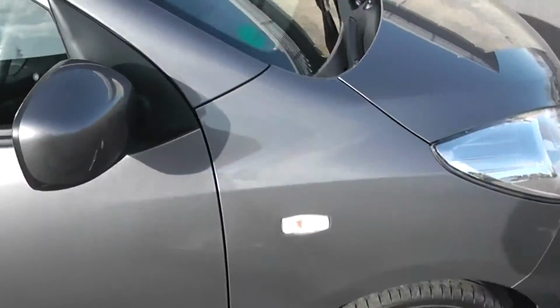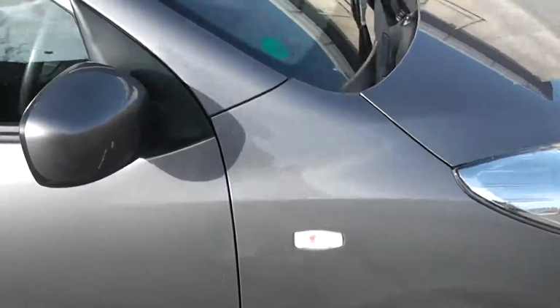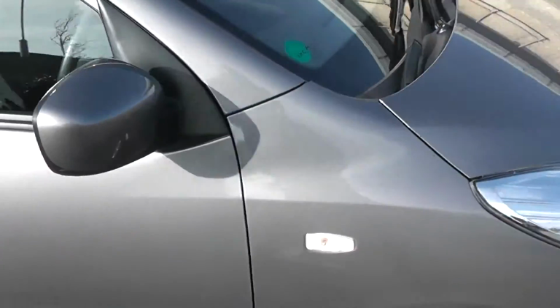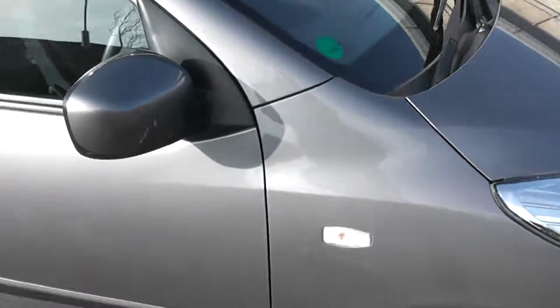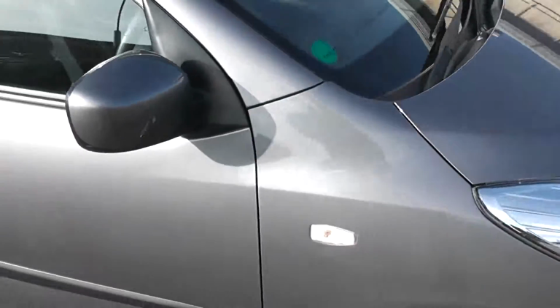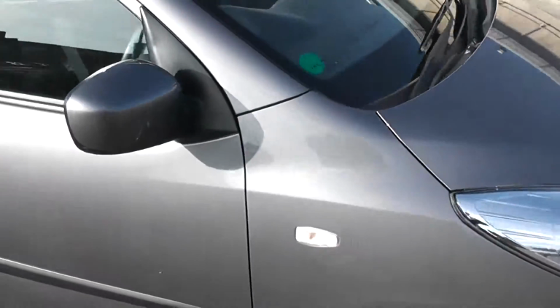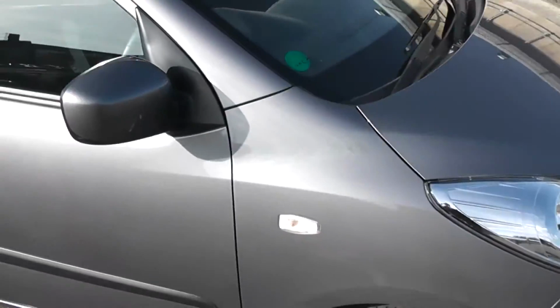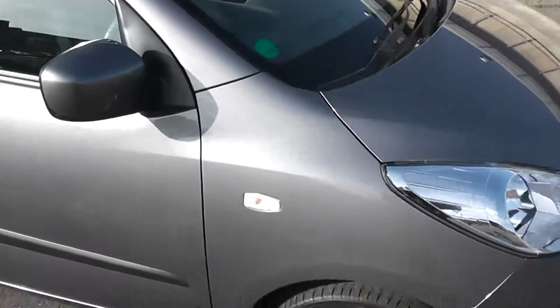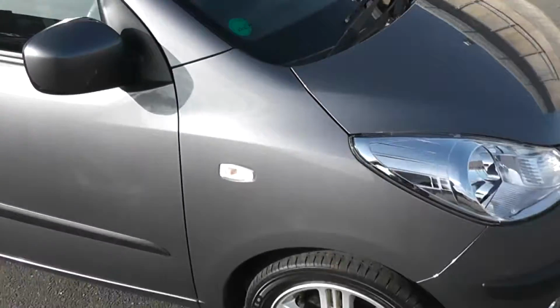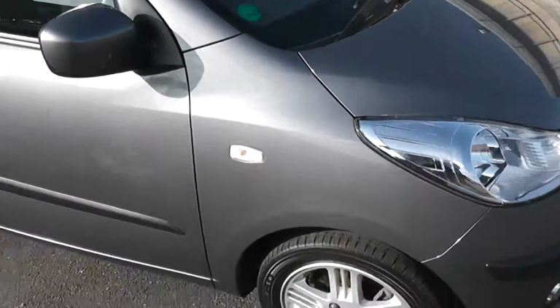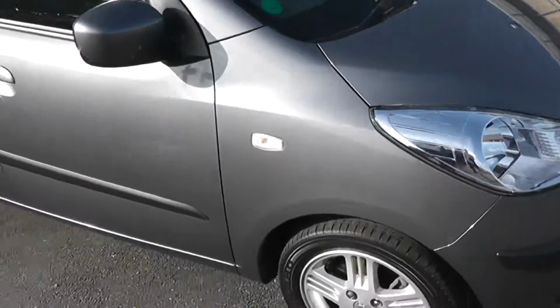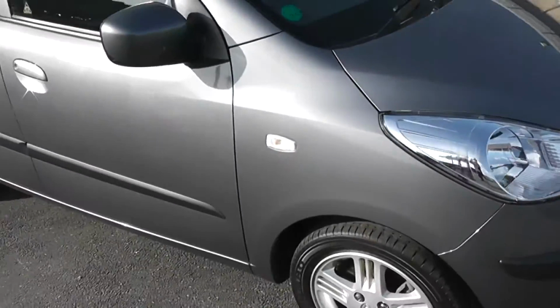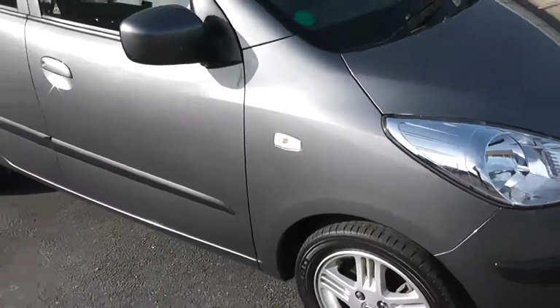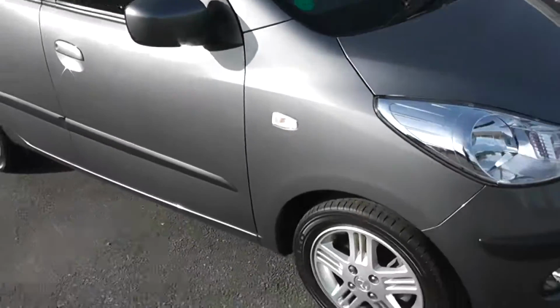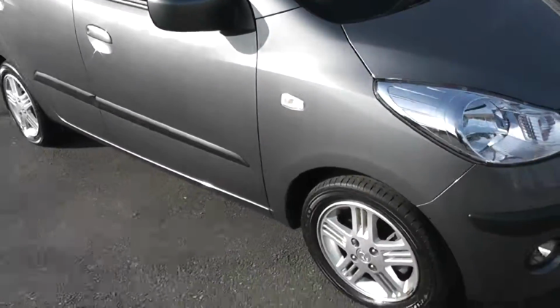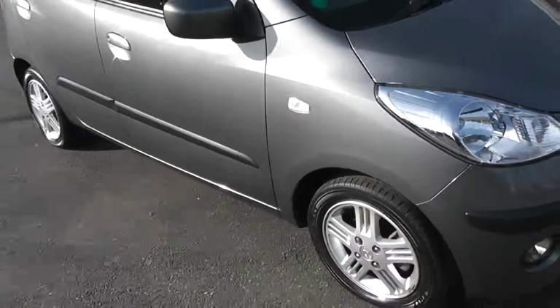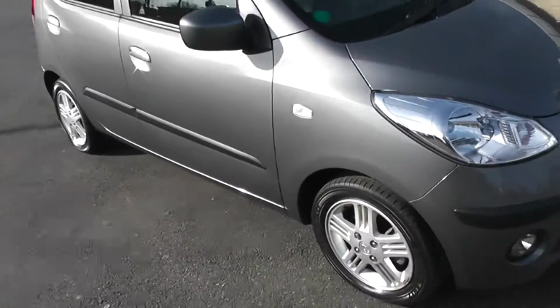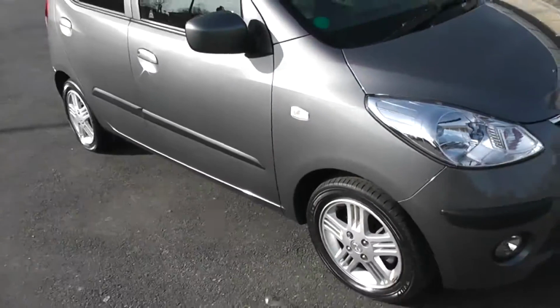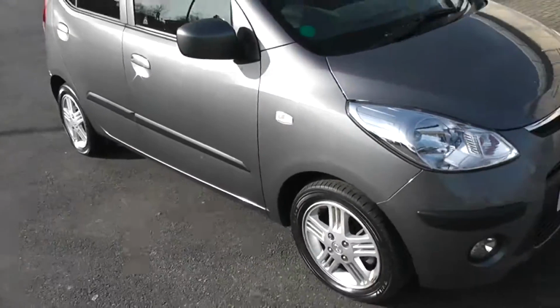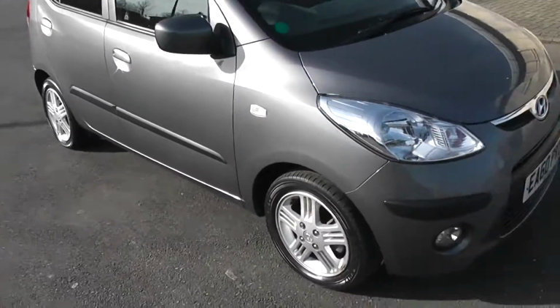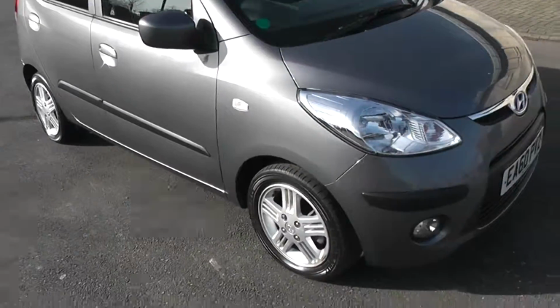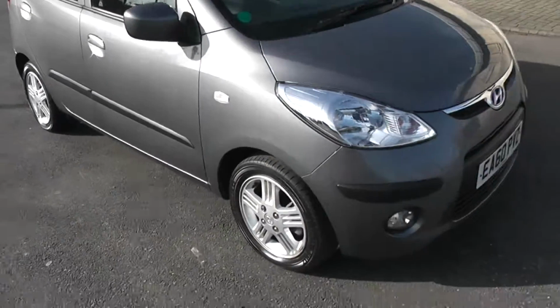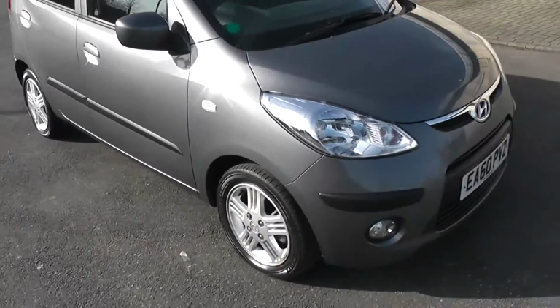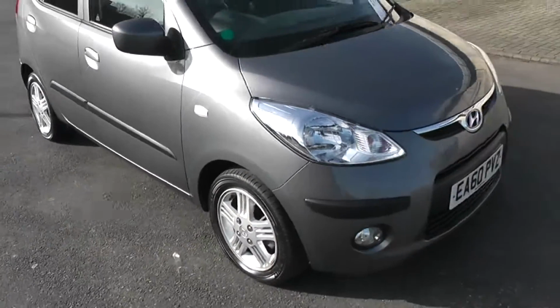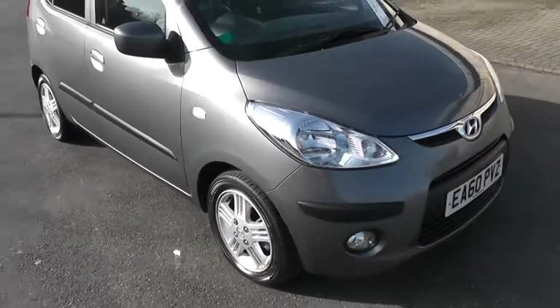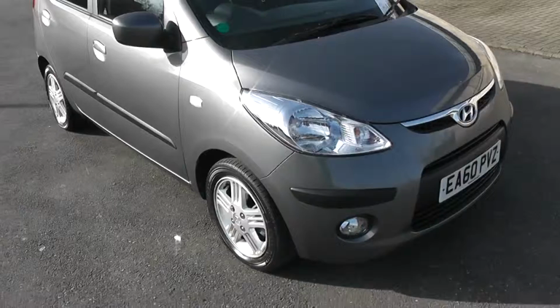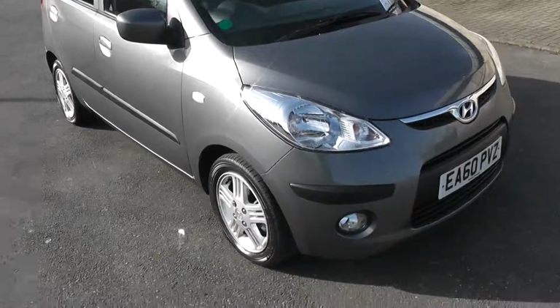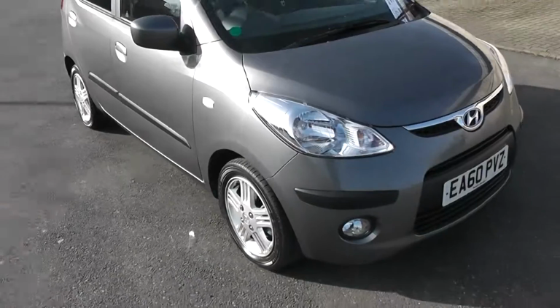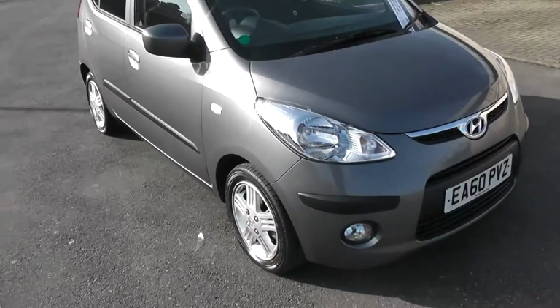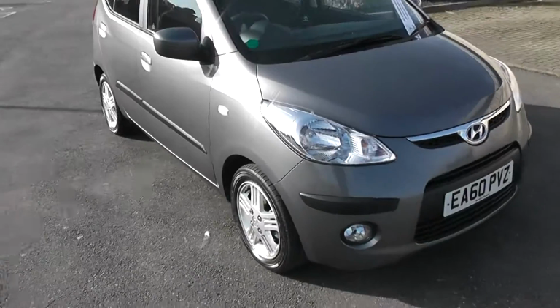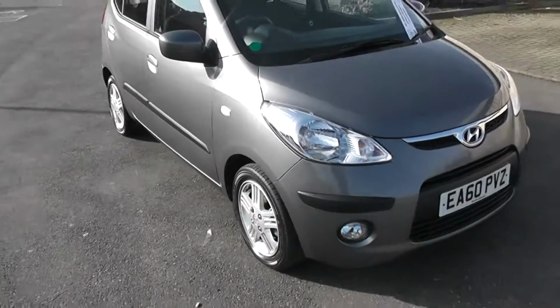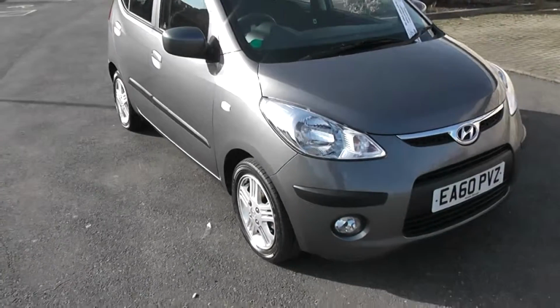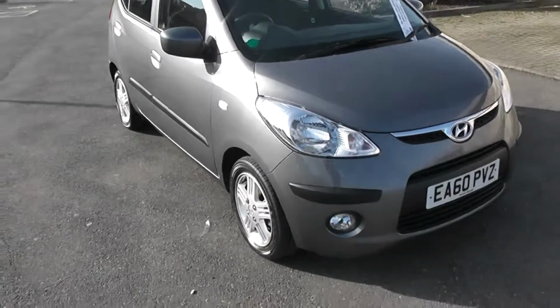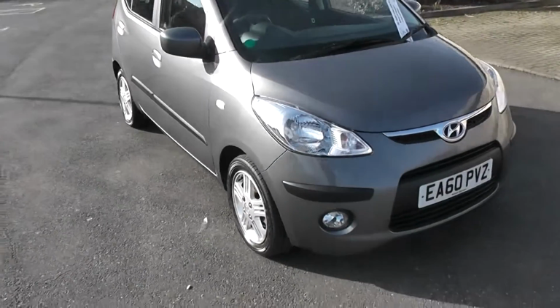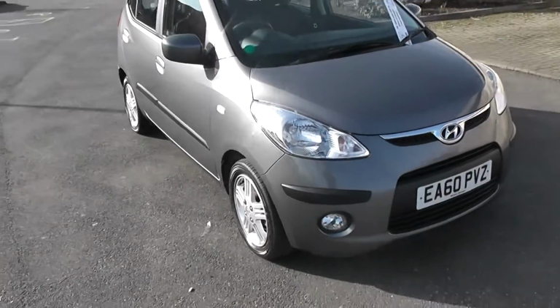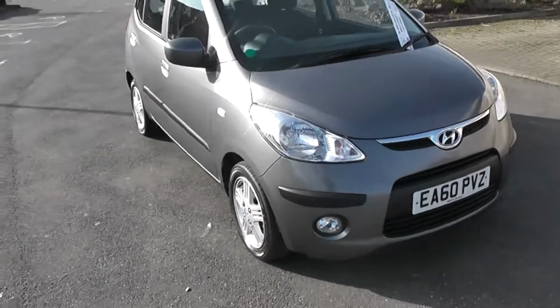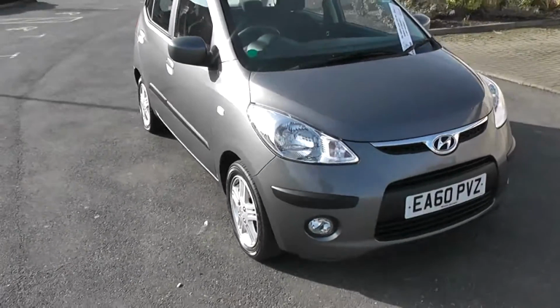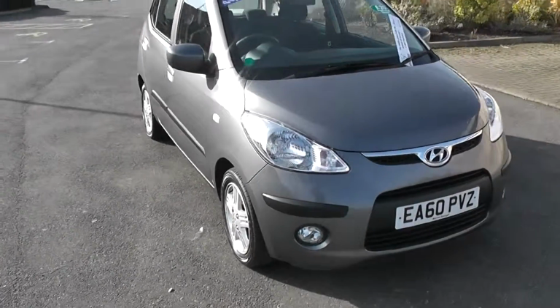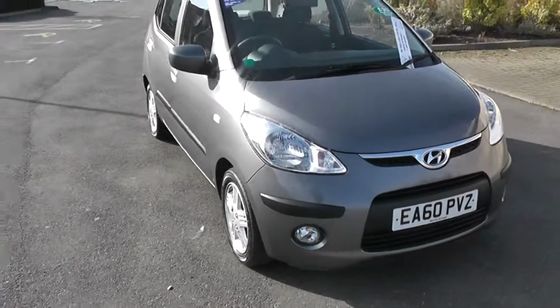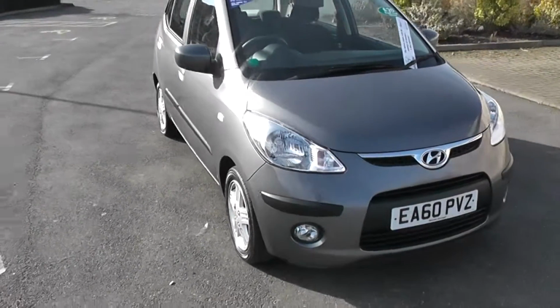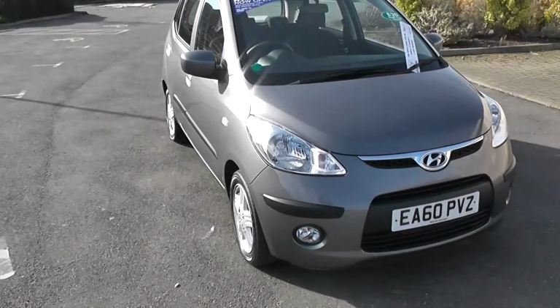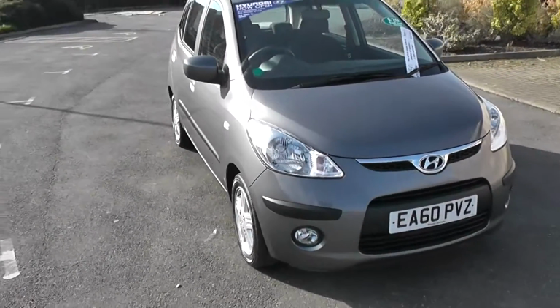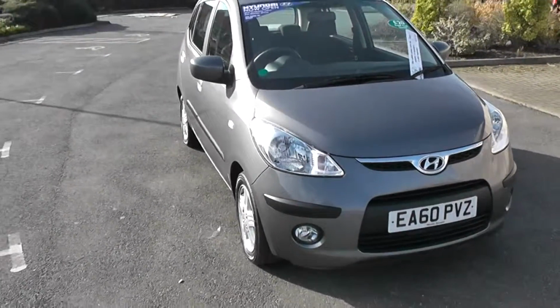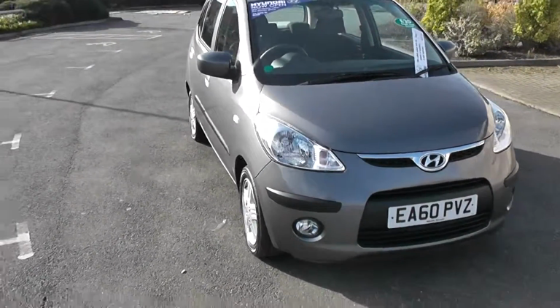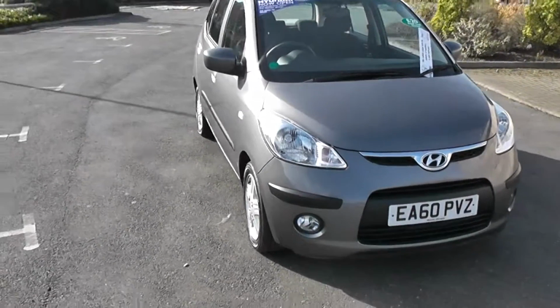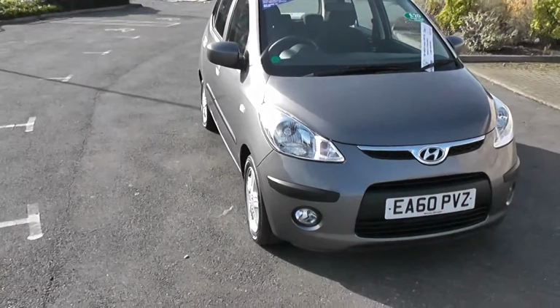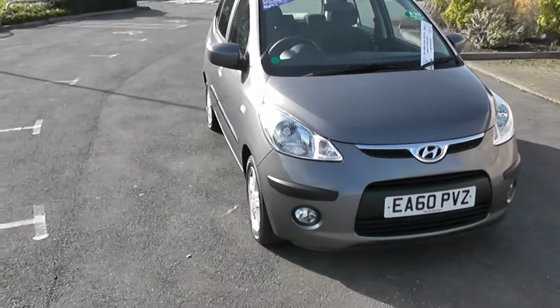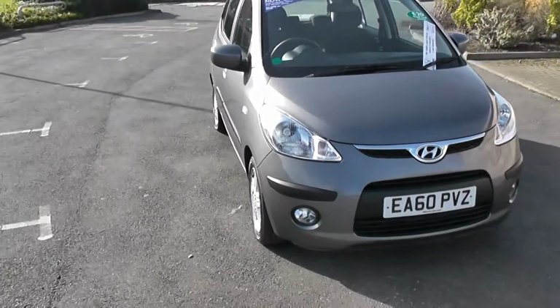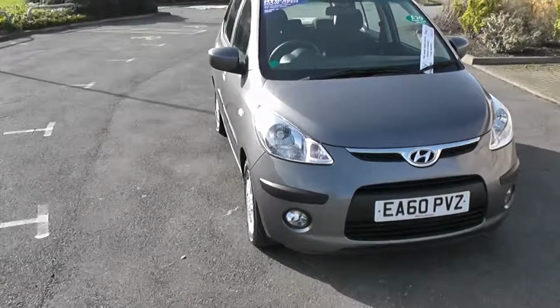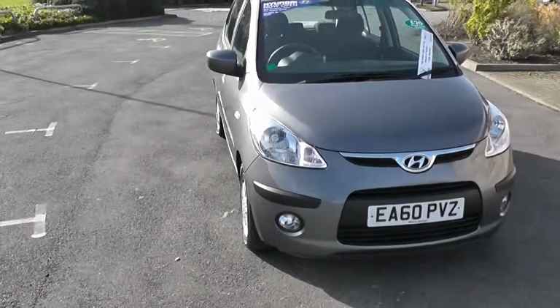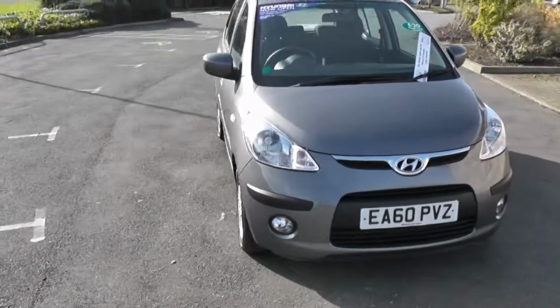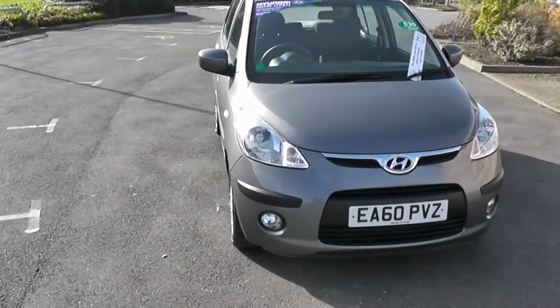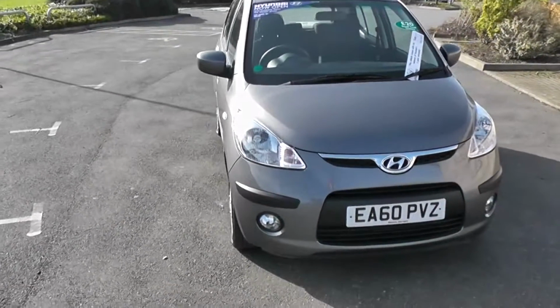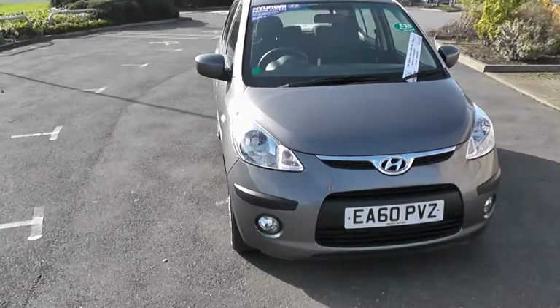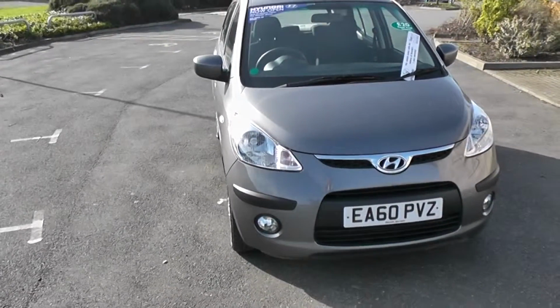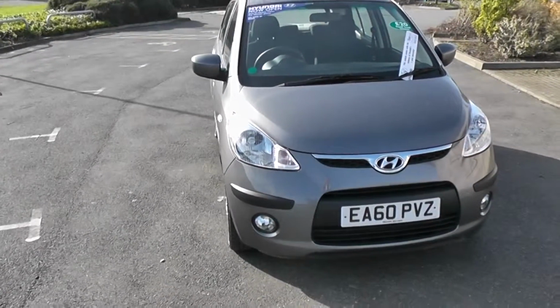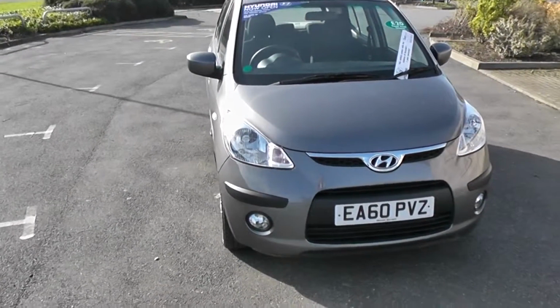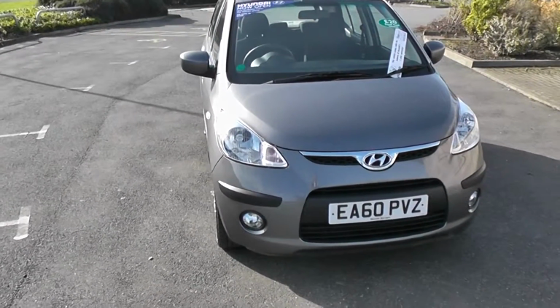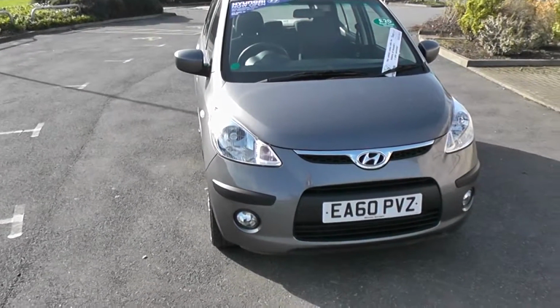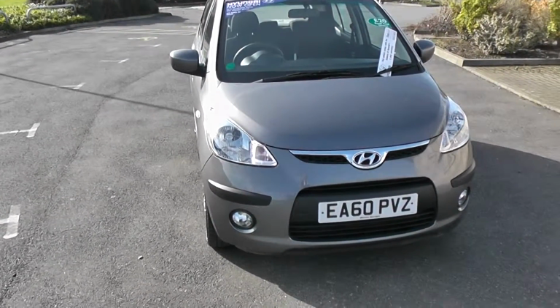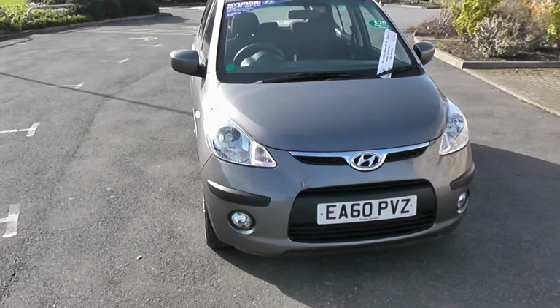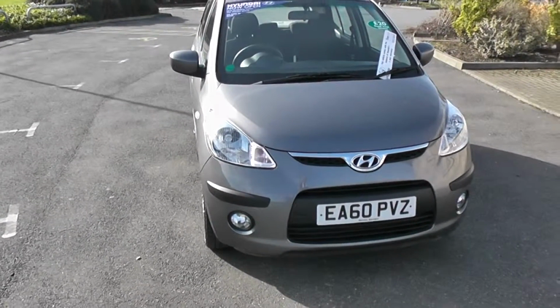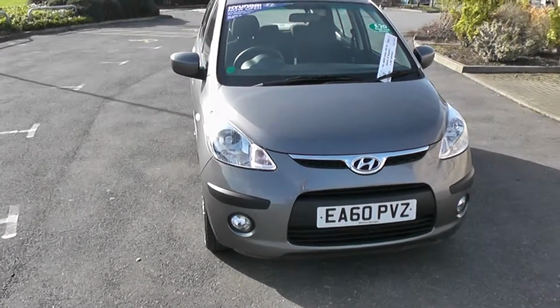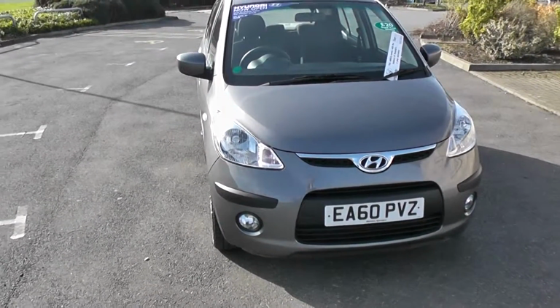If you wish to purchase this car, you can now reserve it online. Thank you for watching our Hyundai i10.